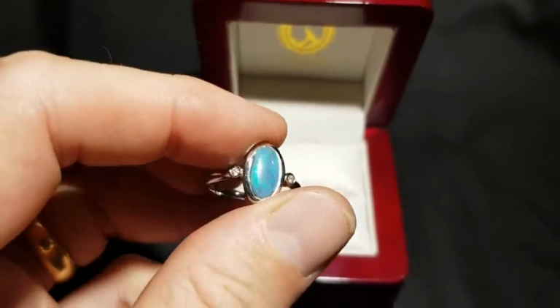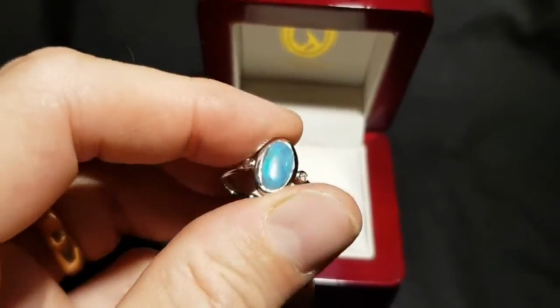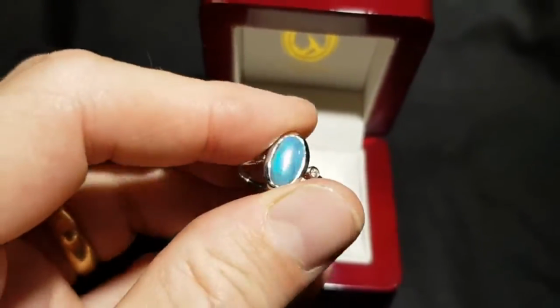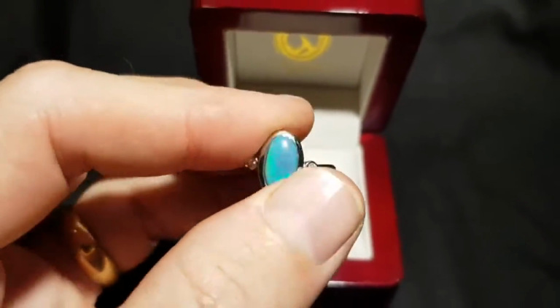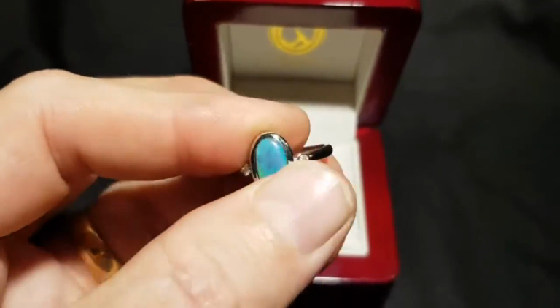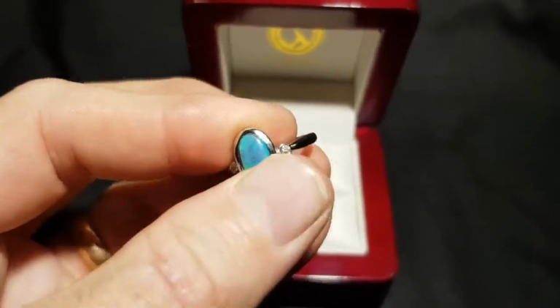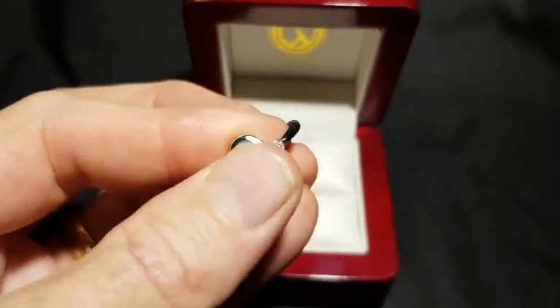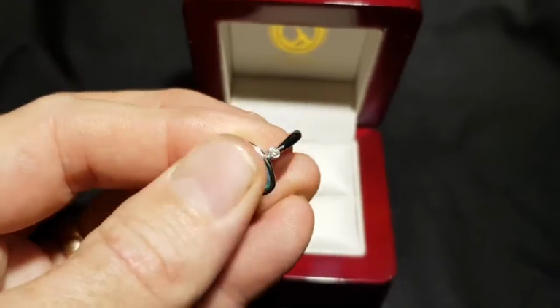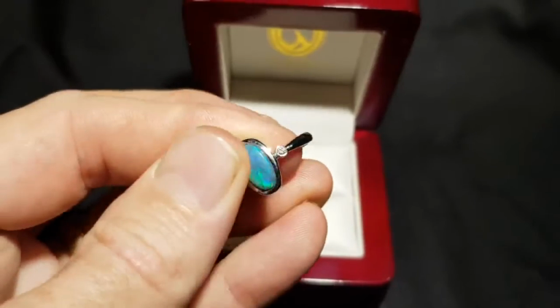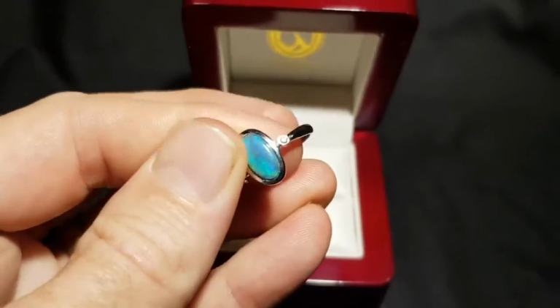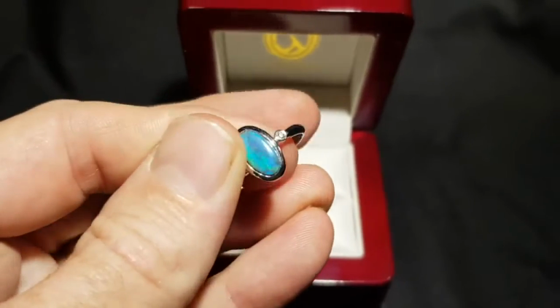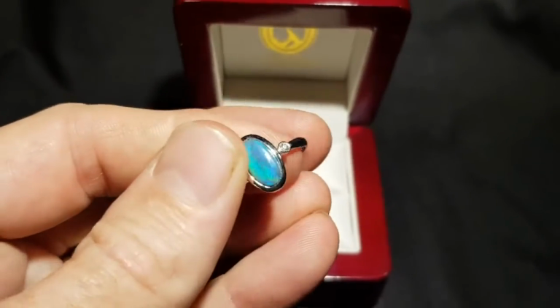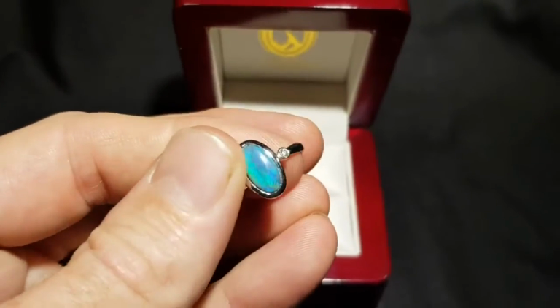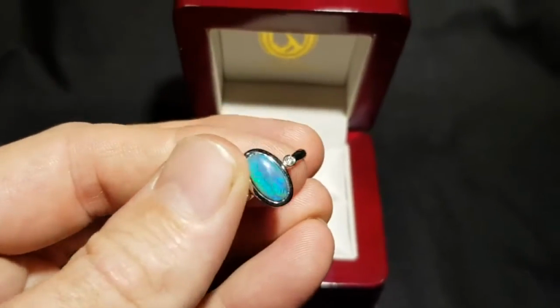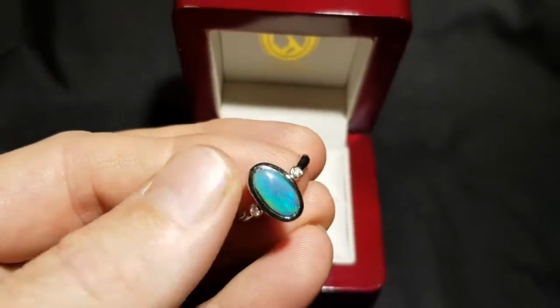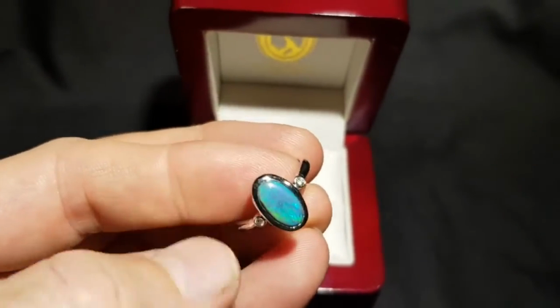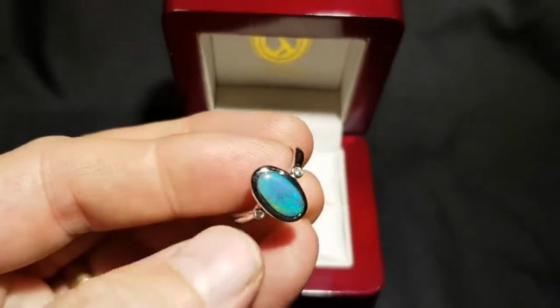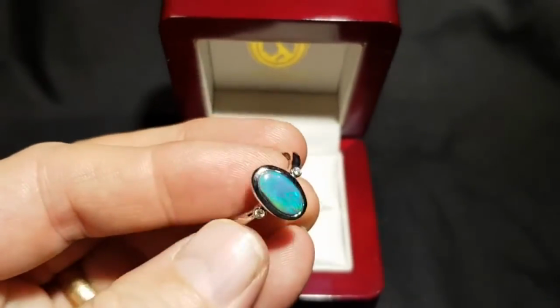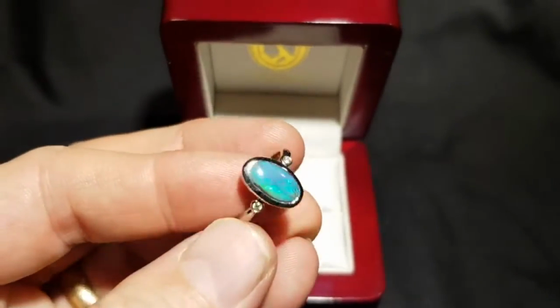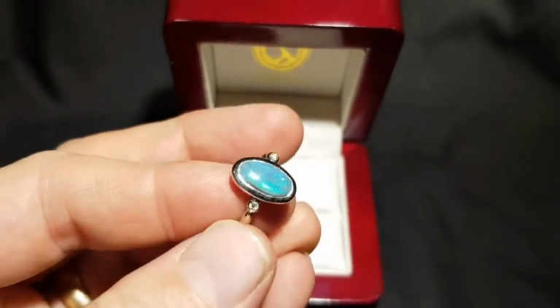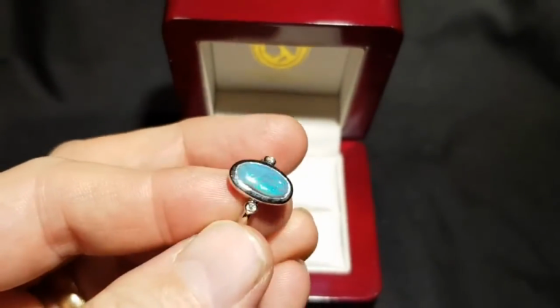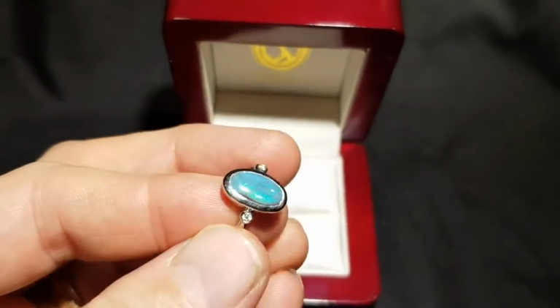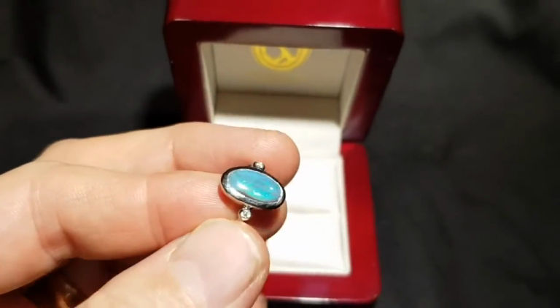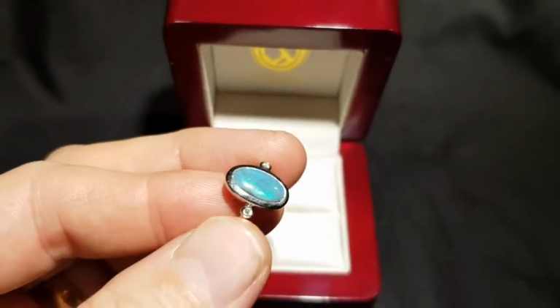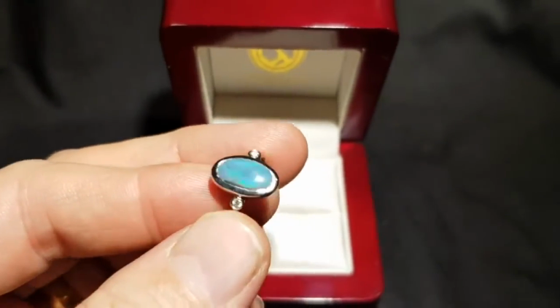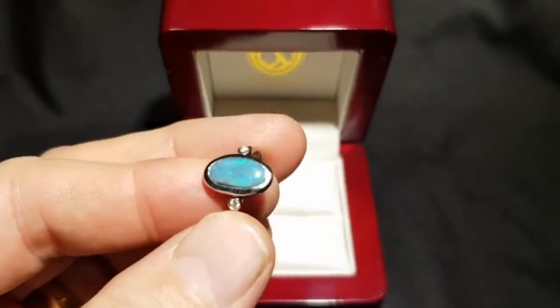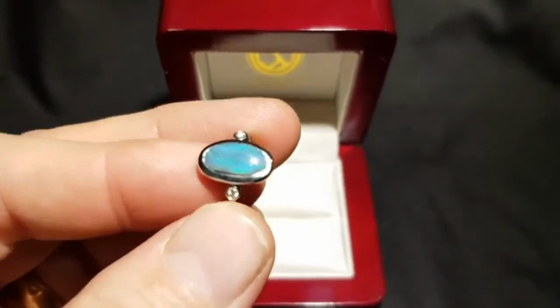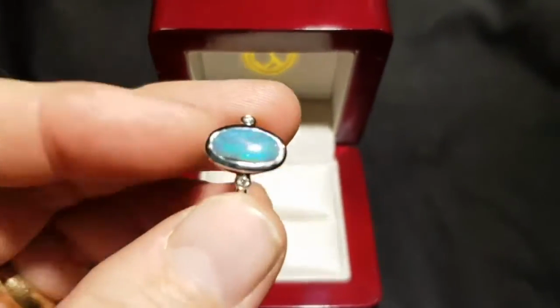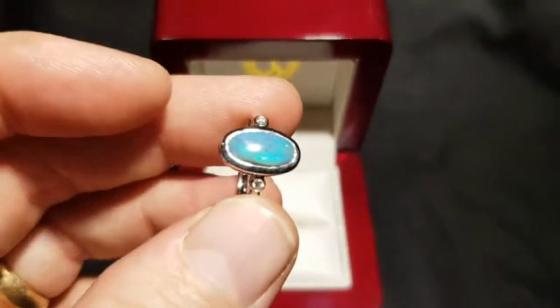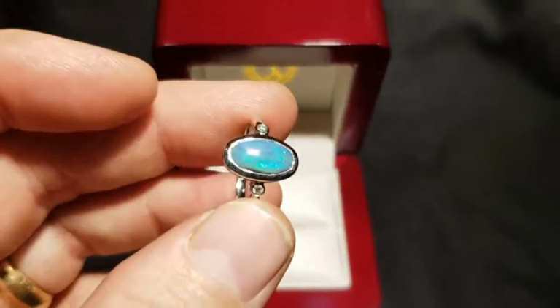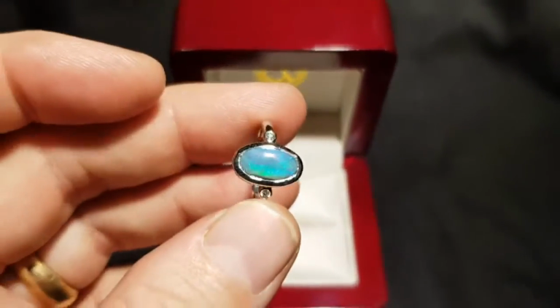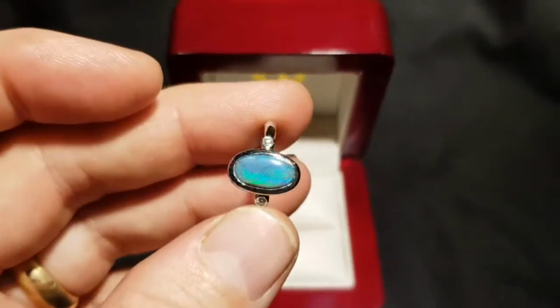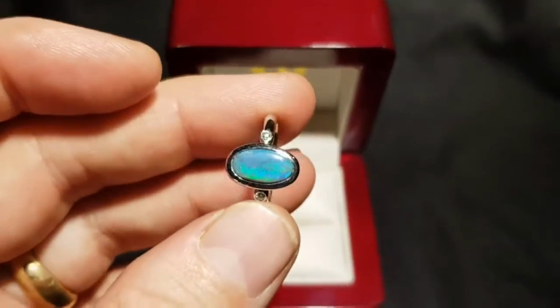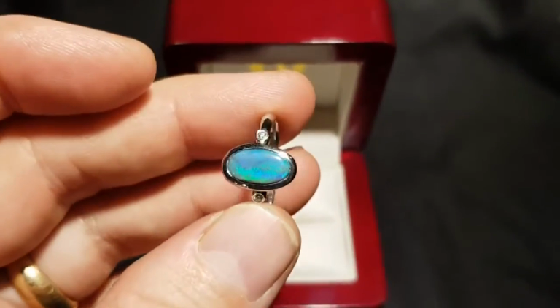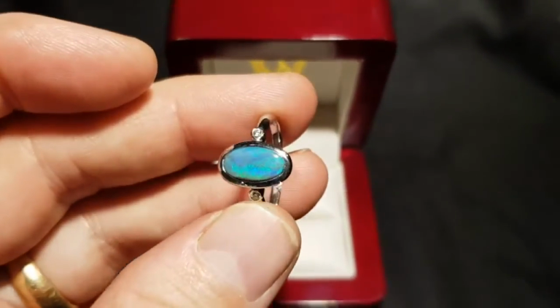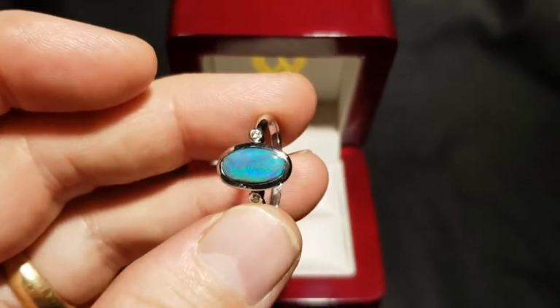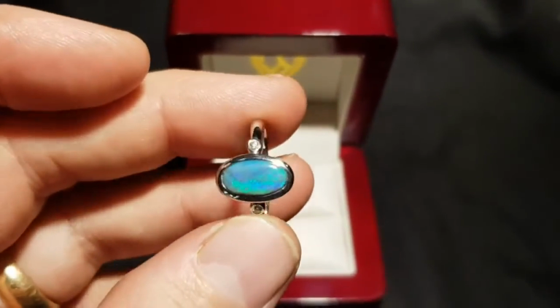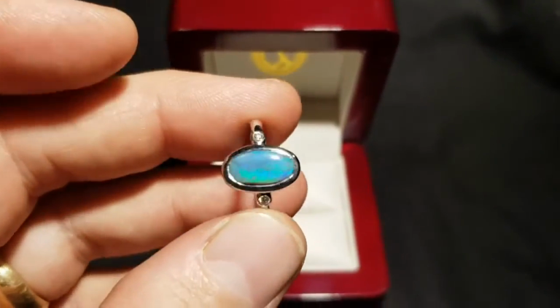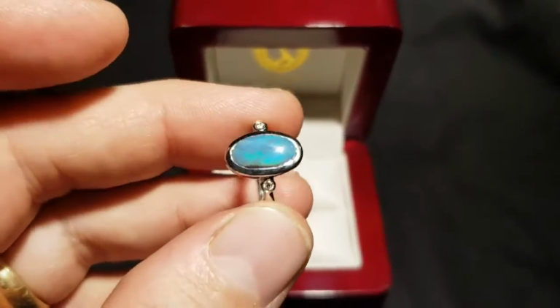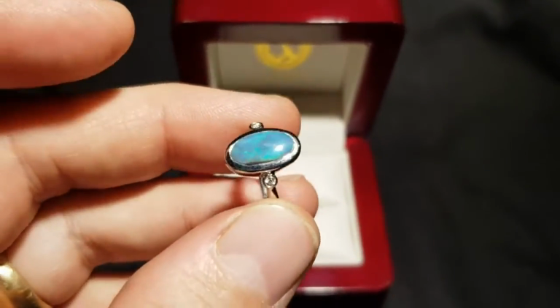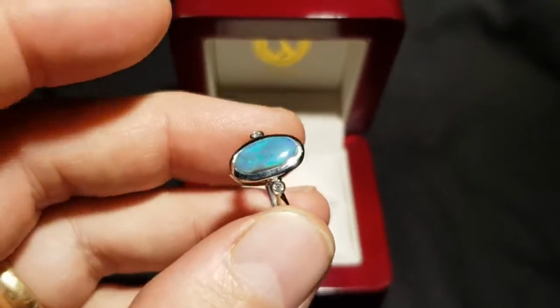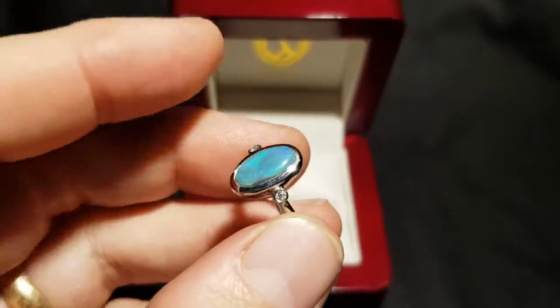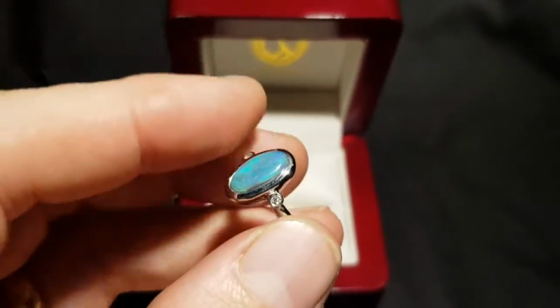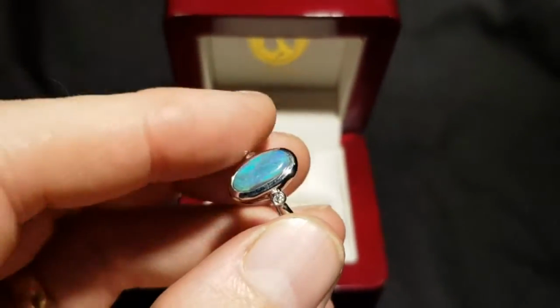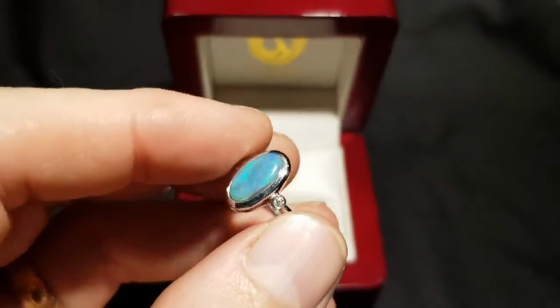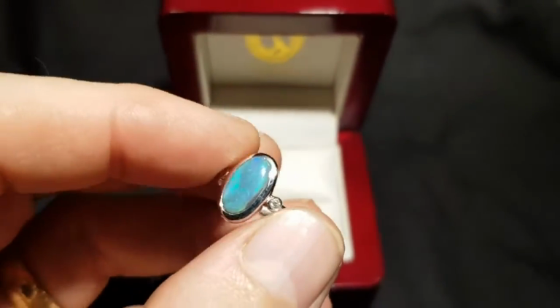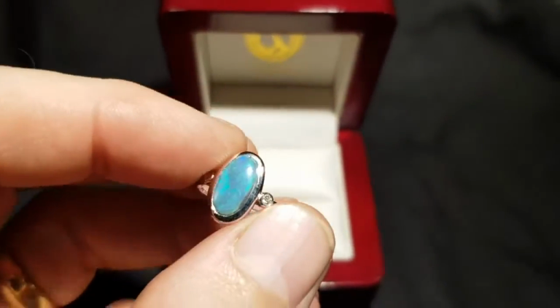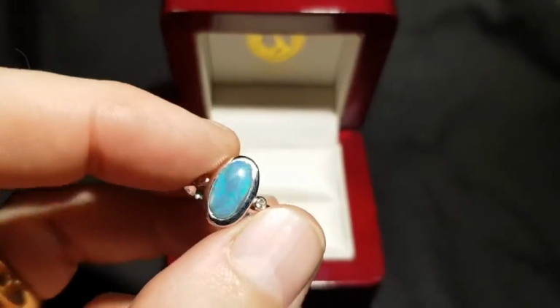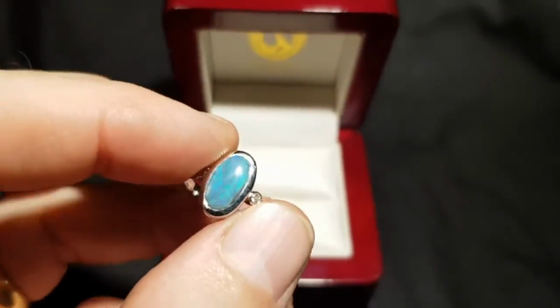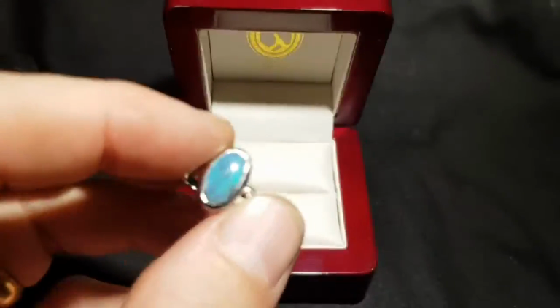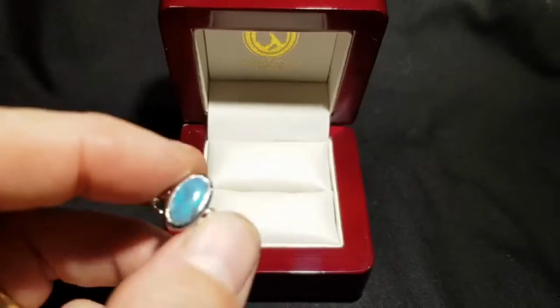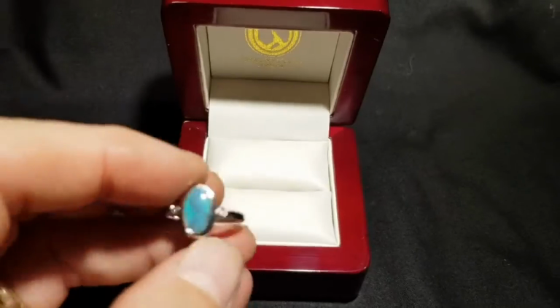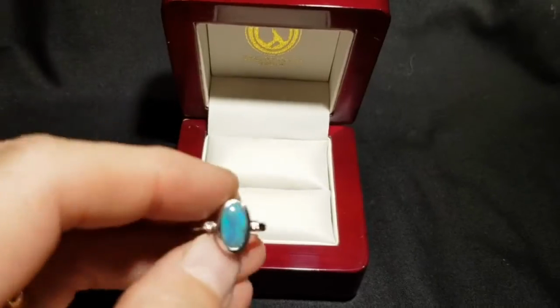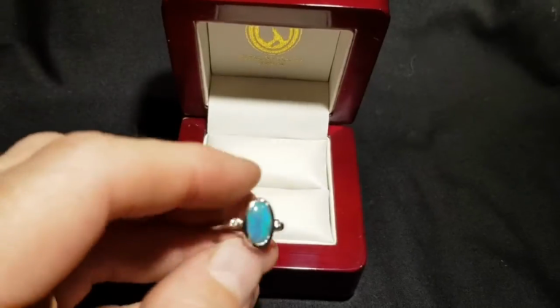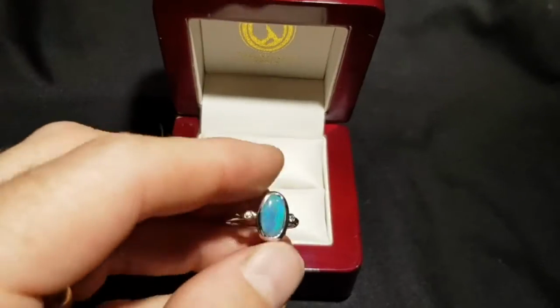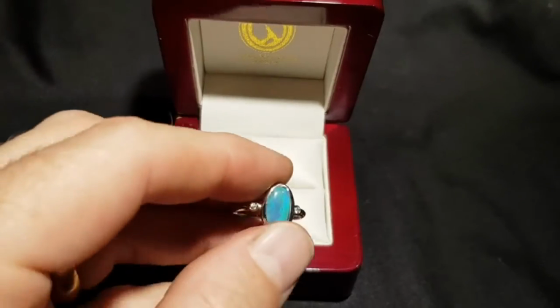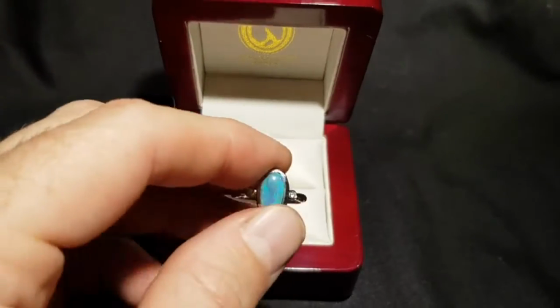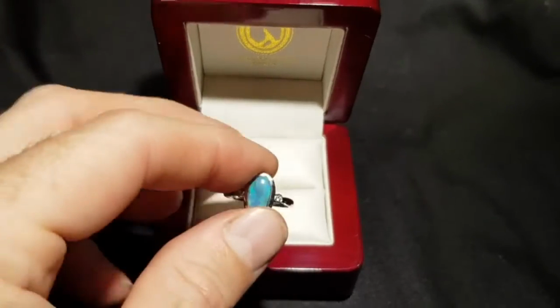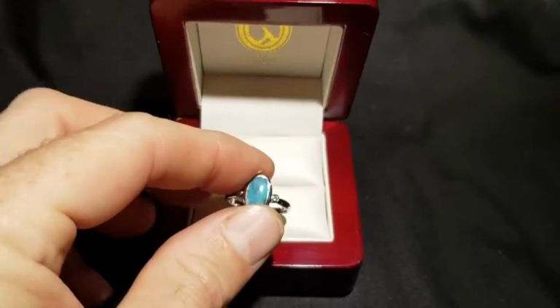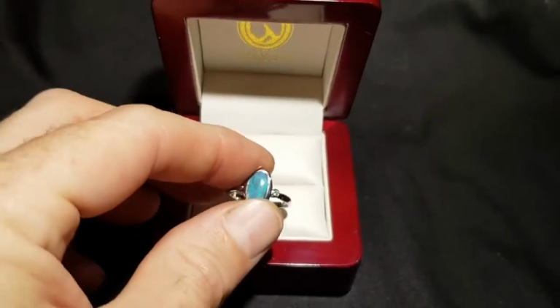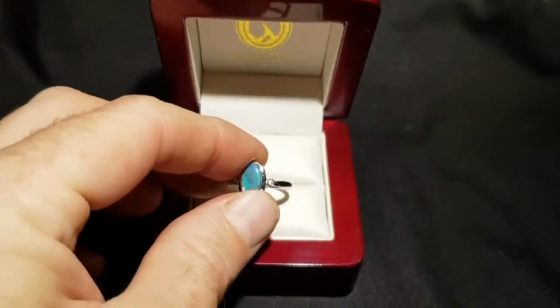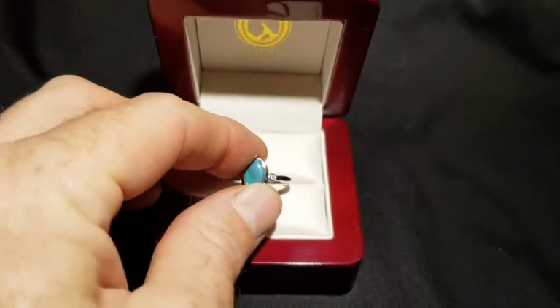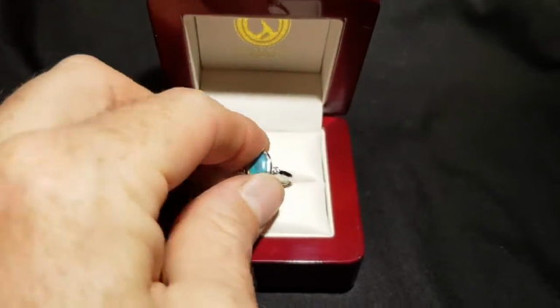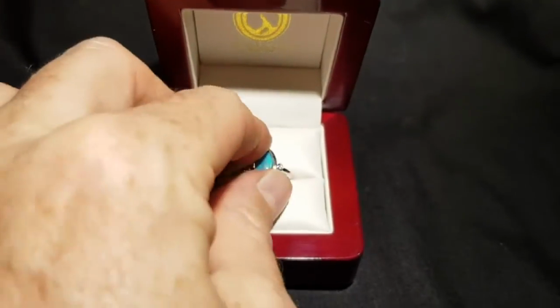100% natural — not doublets, not triplets, not synthetic. You've got a couple little diamonds on the side here as well. Very nice.